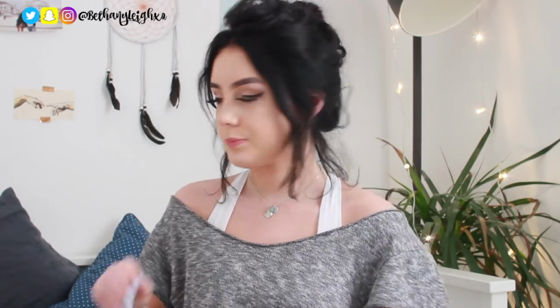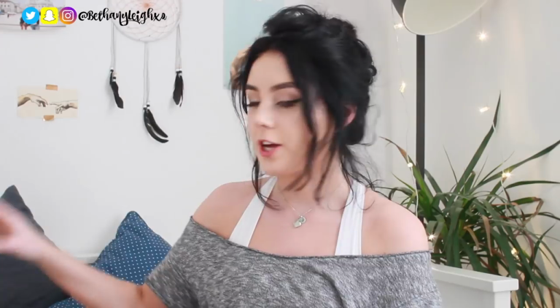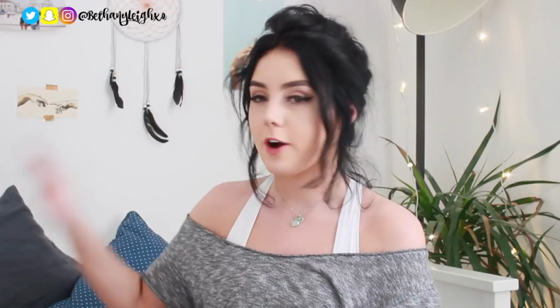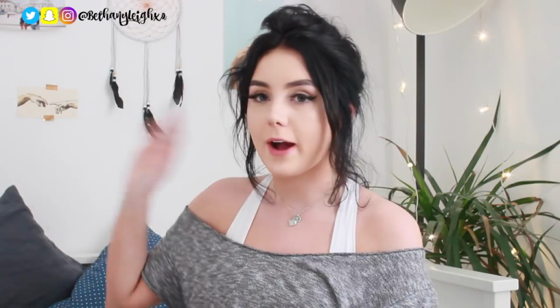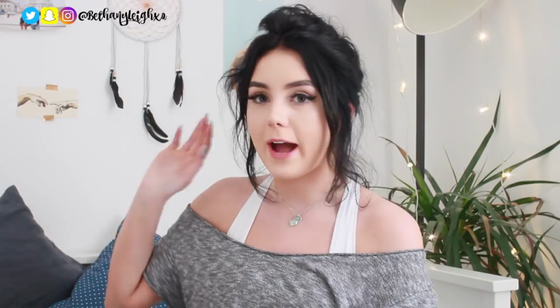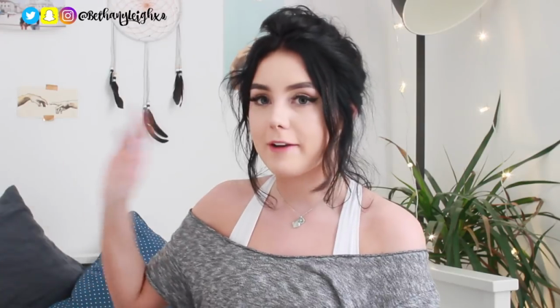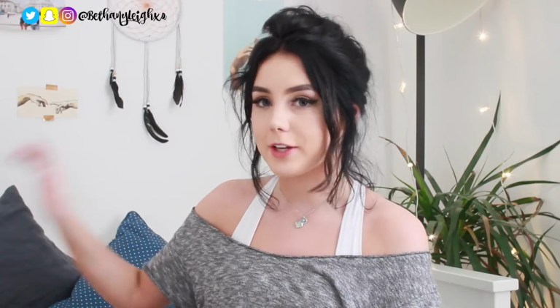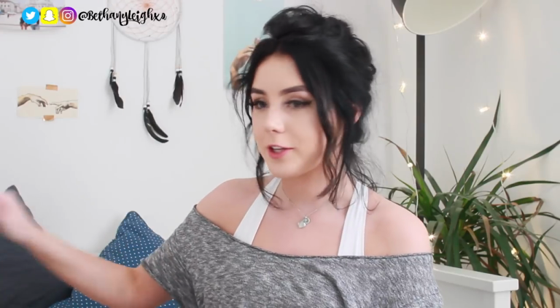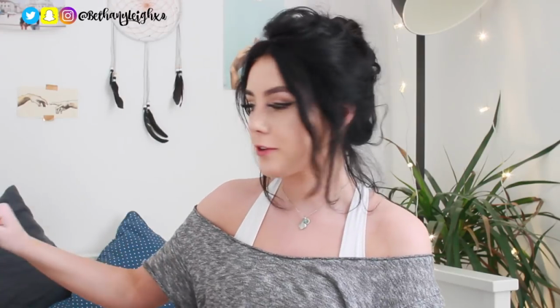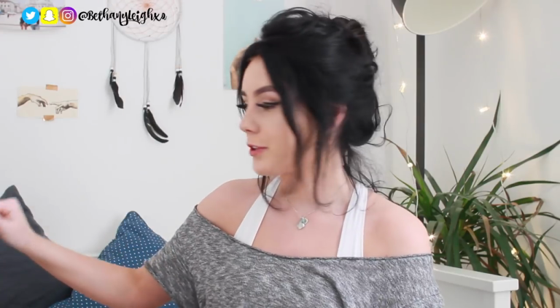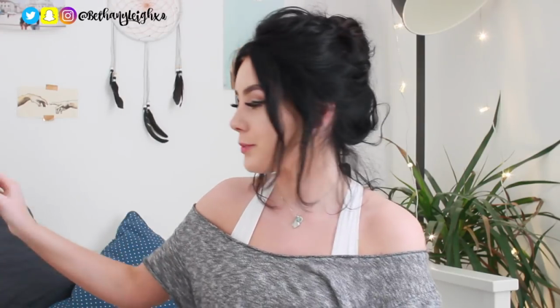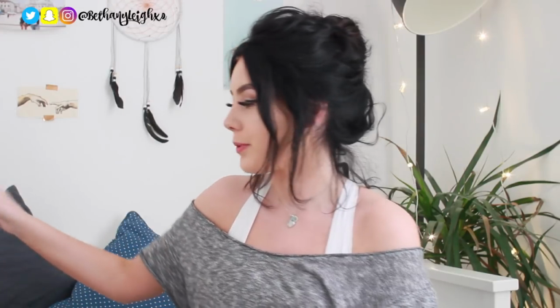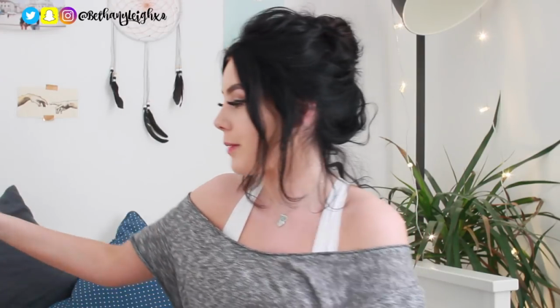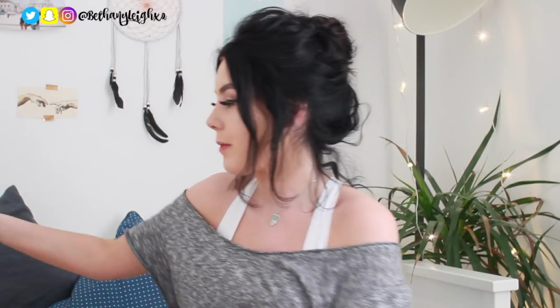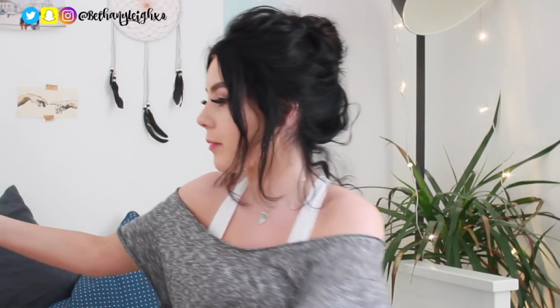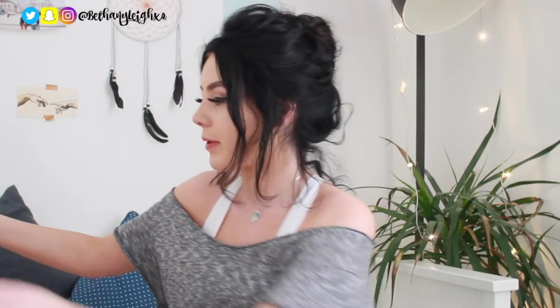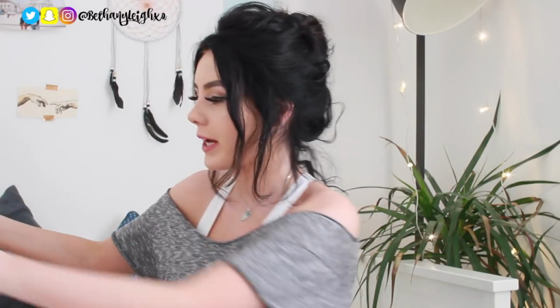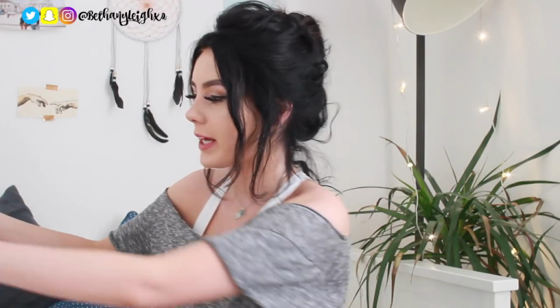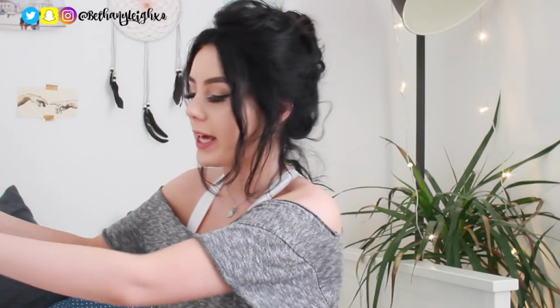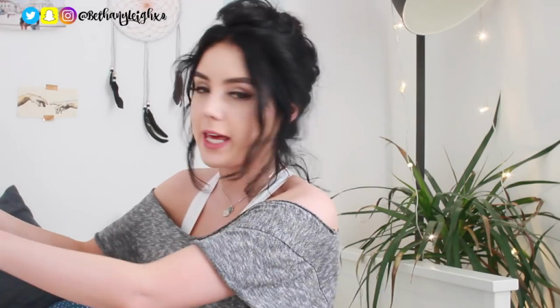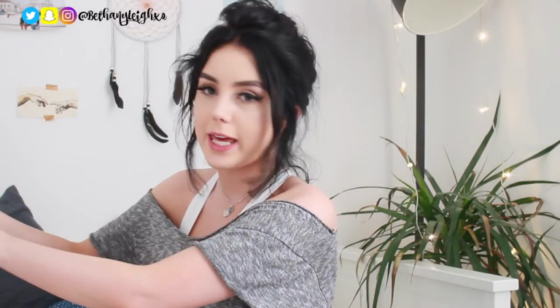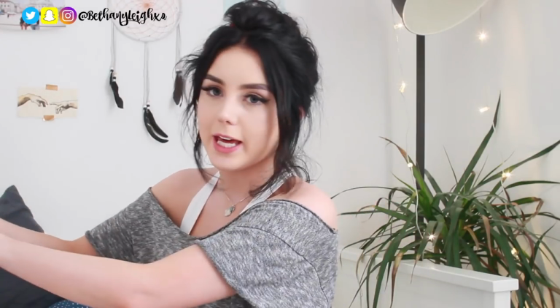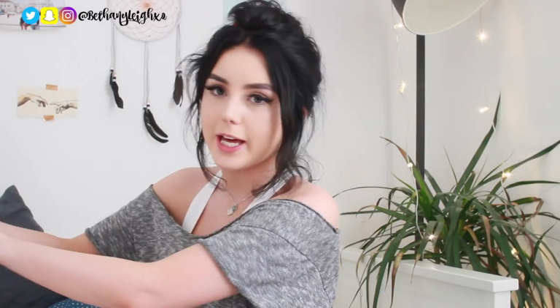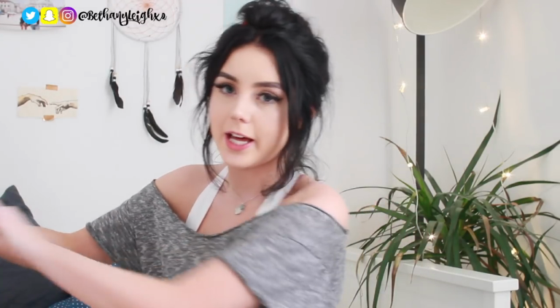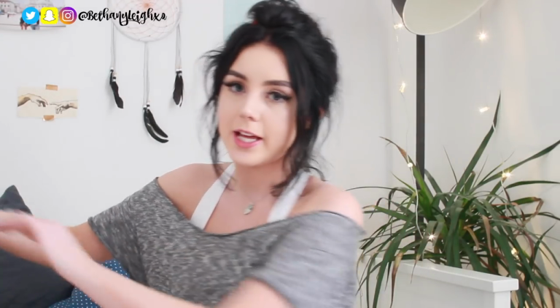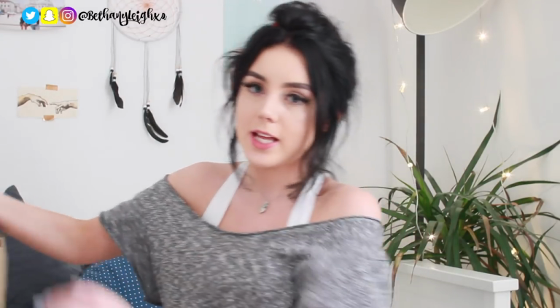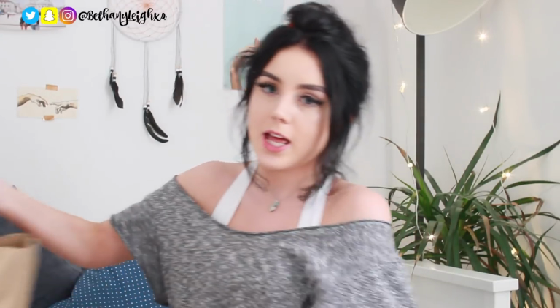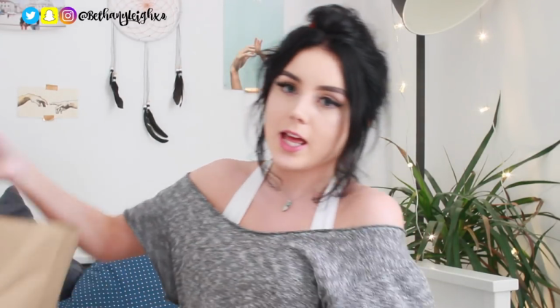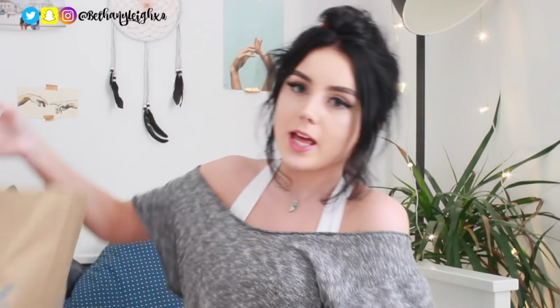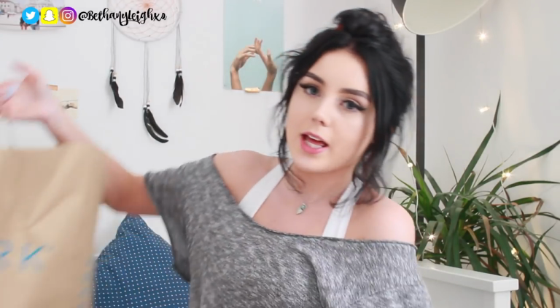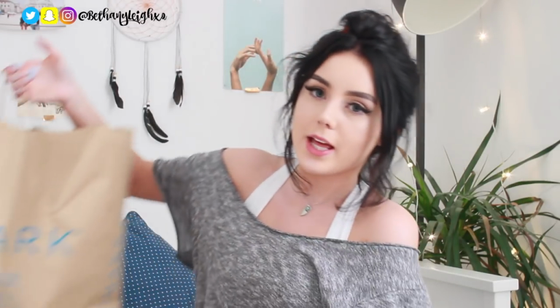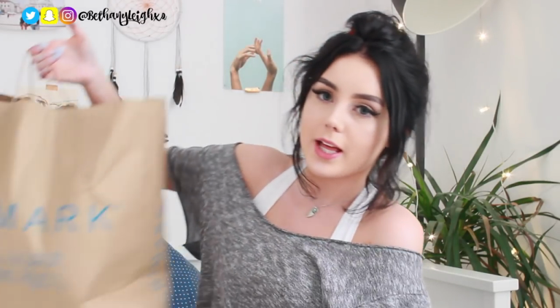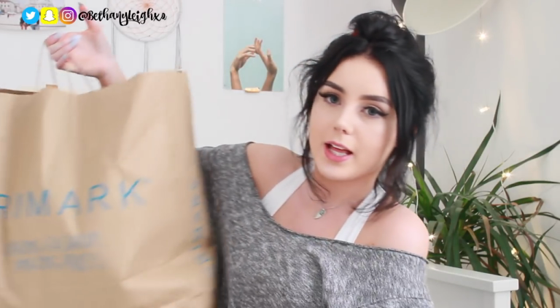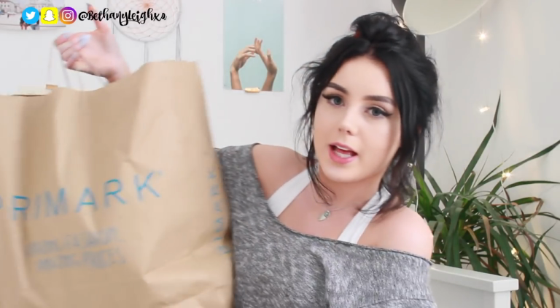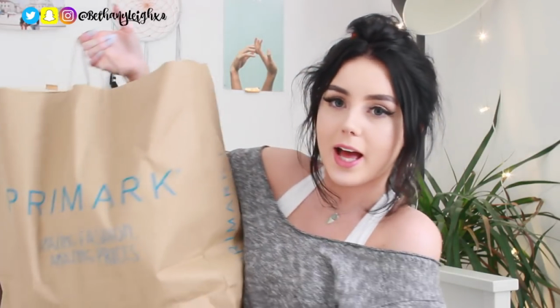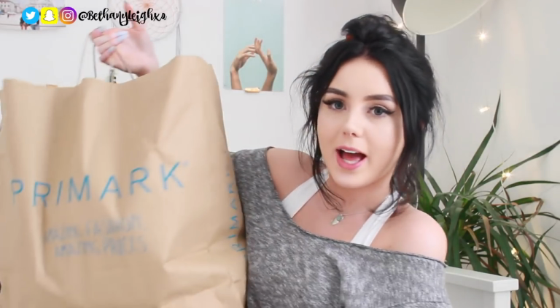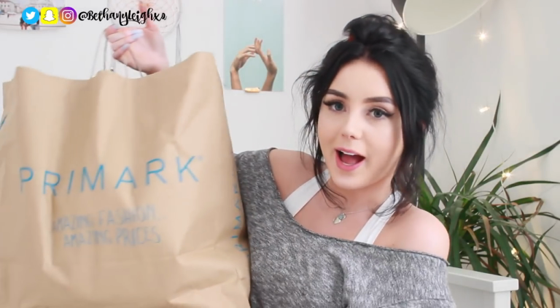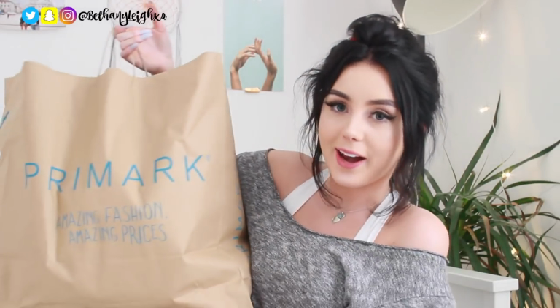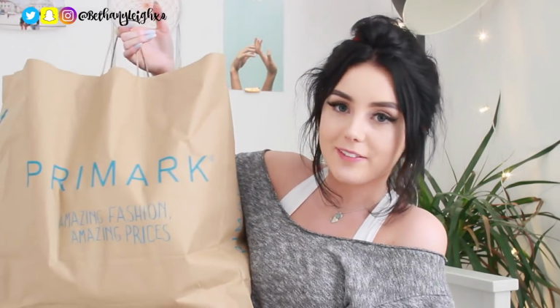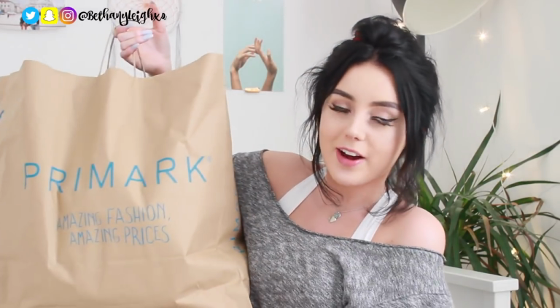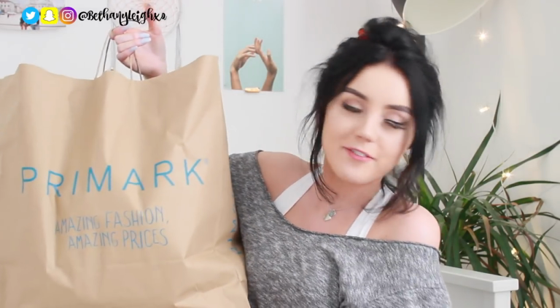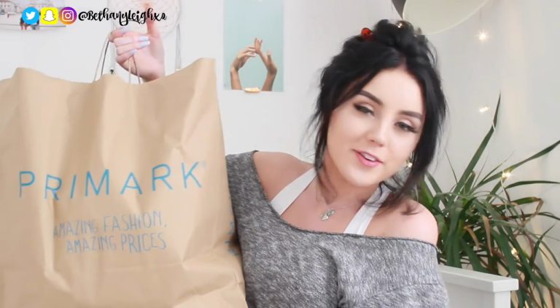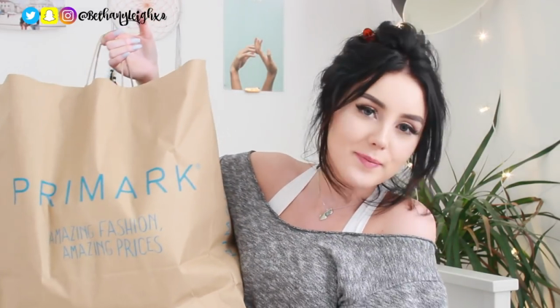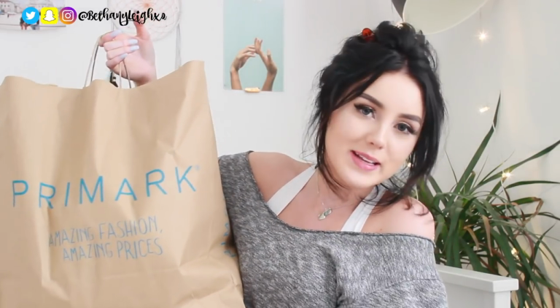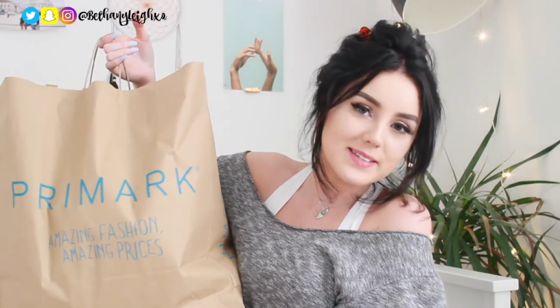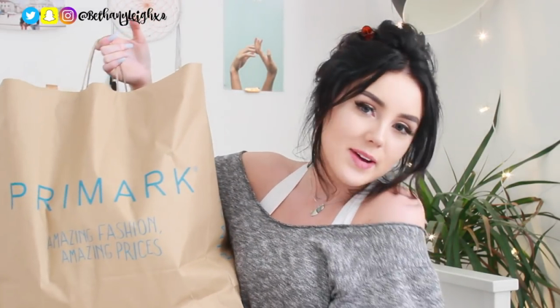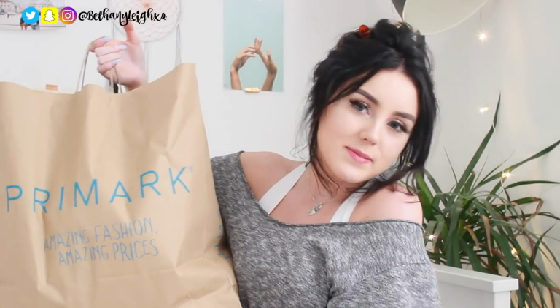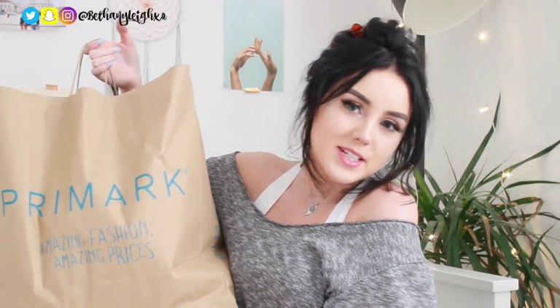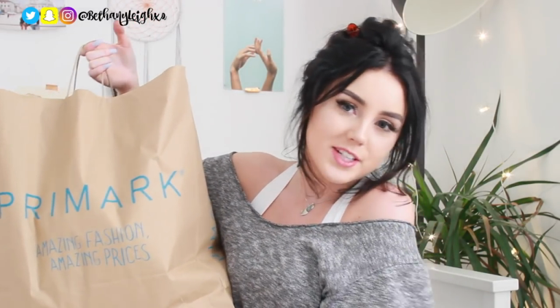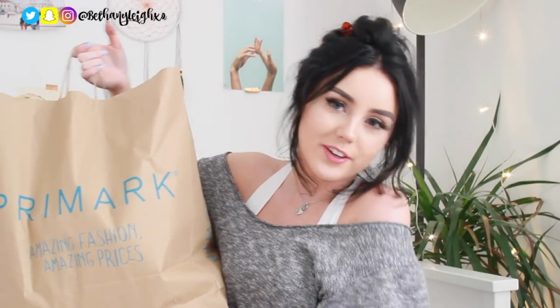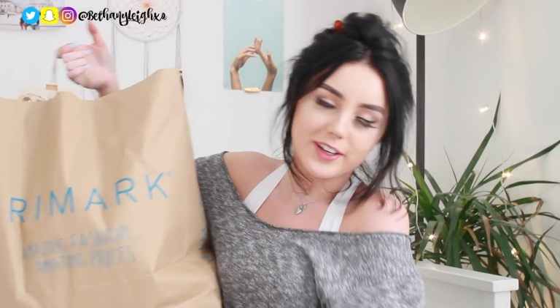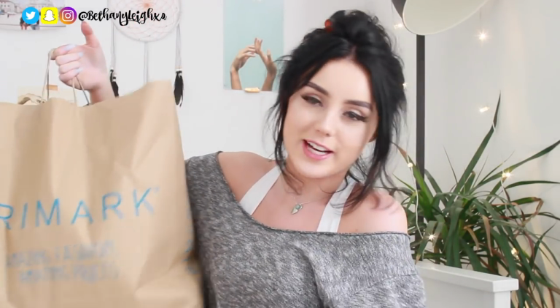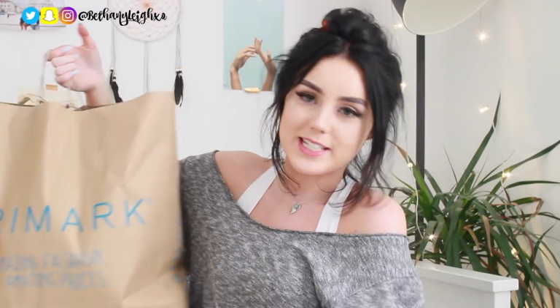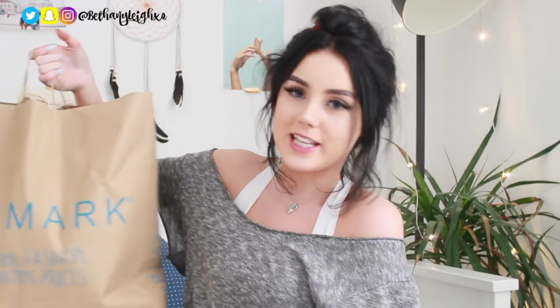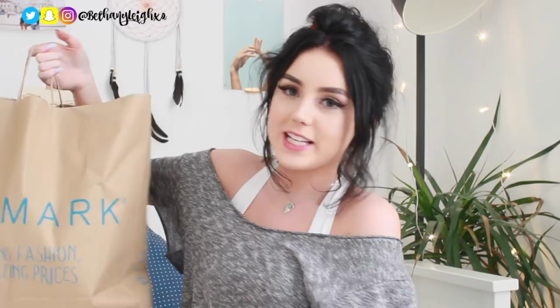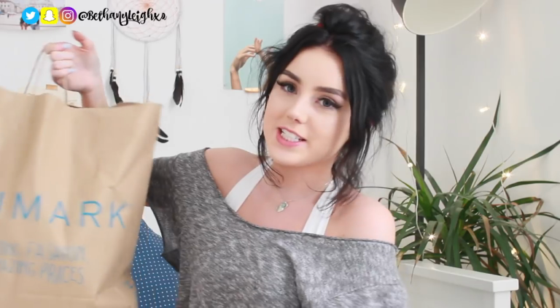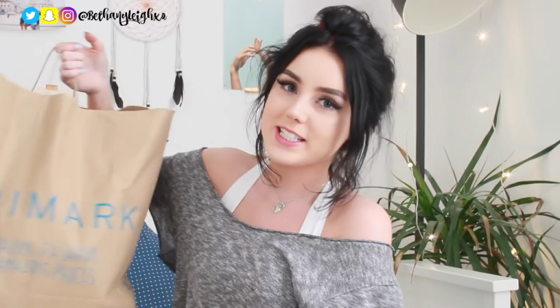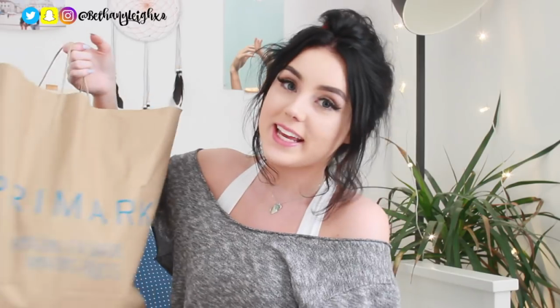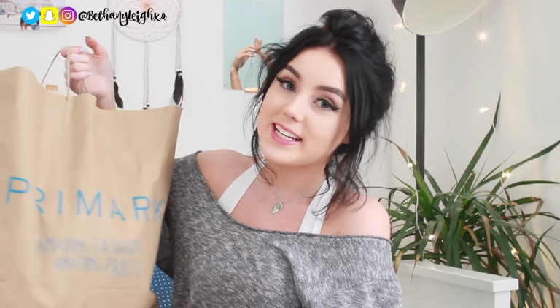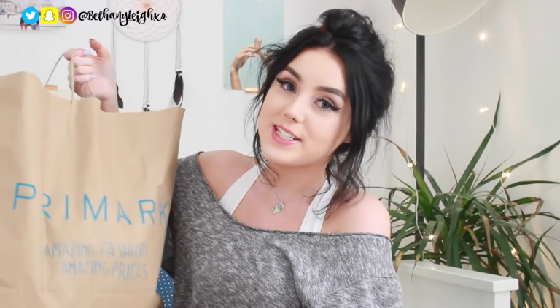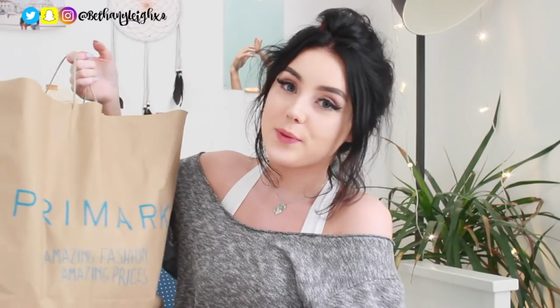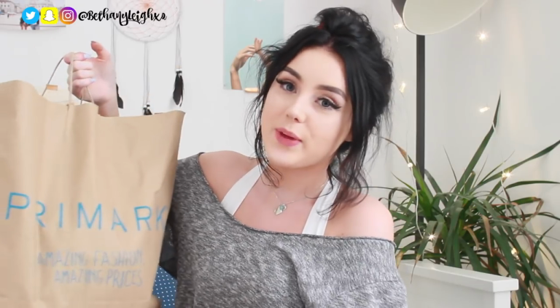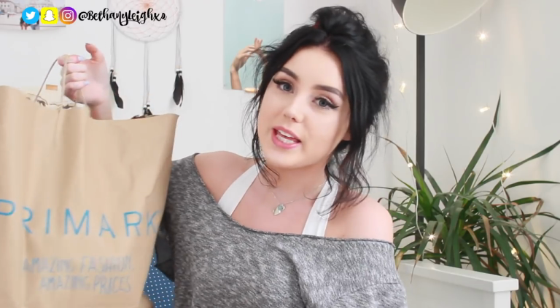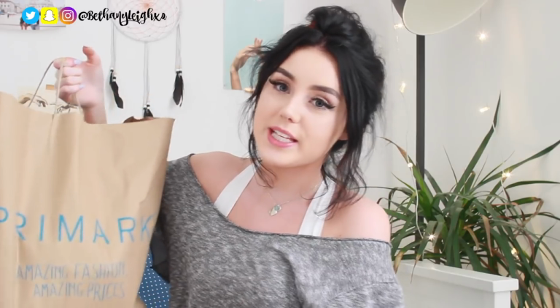So I have a huge Primark bag here and I've got a few bits to show you guys so let's just get into it.